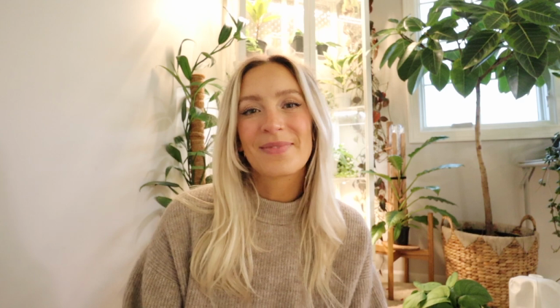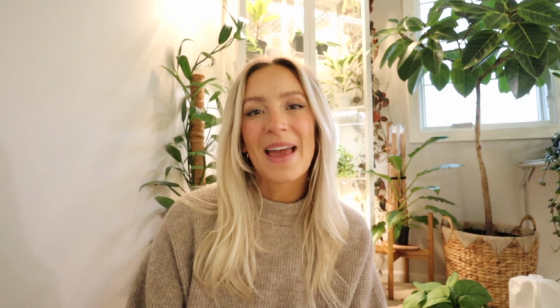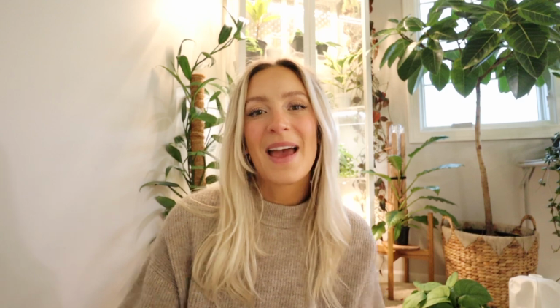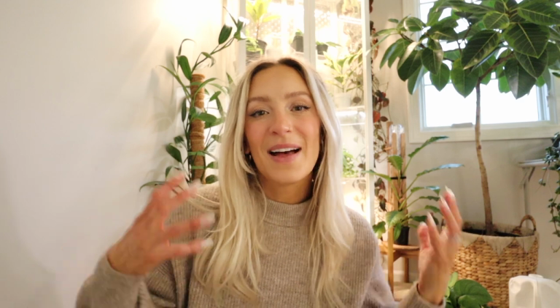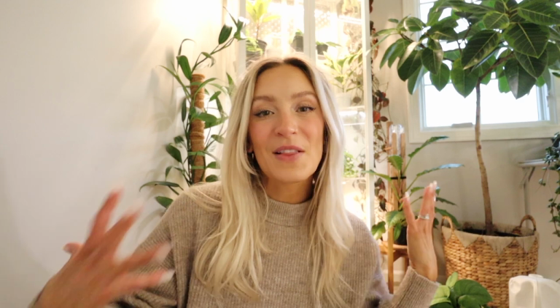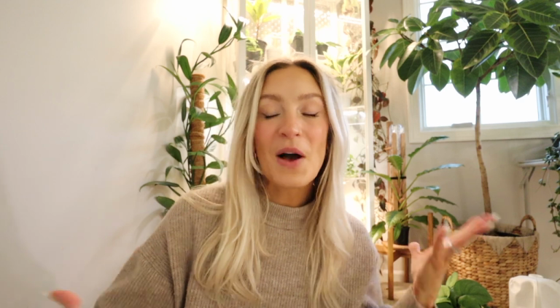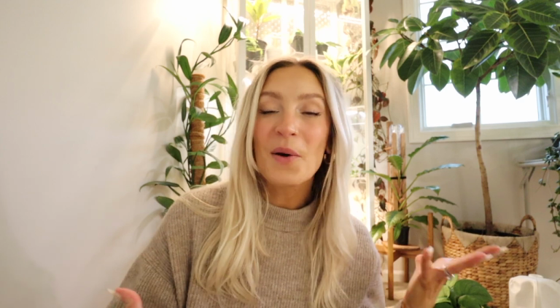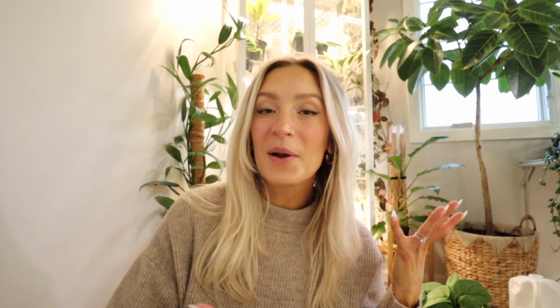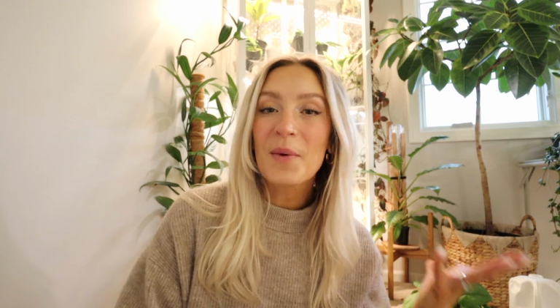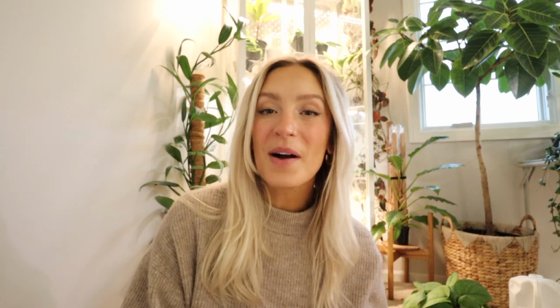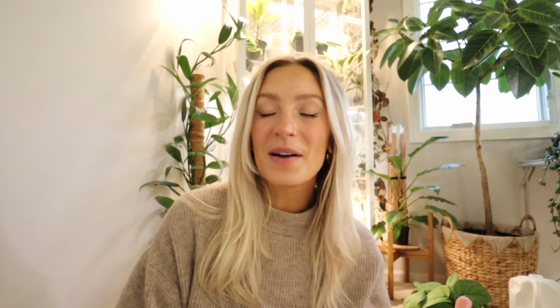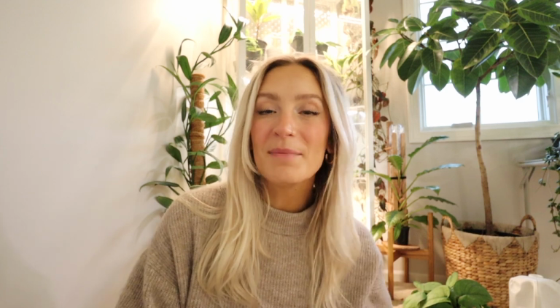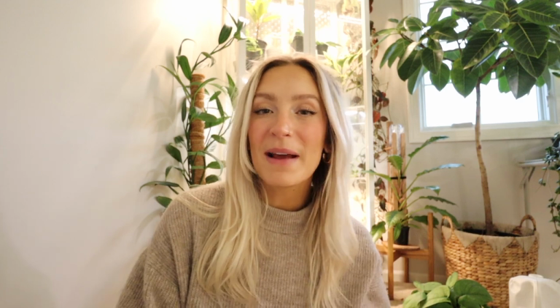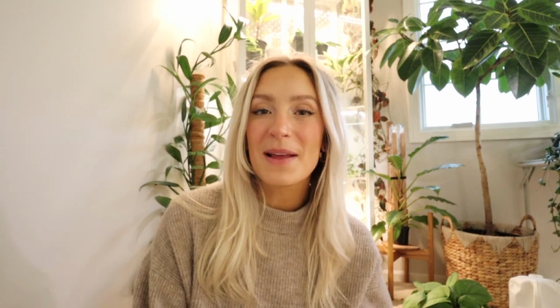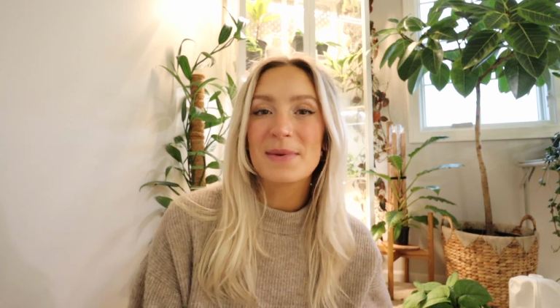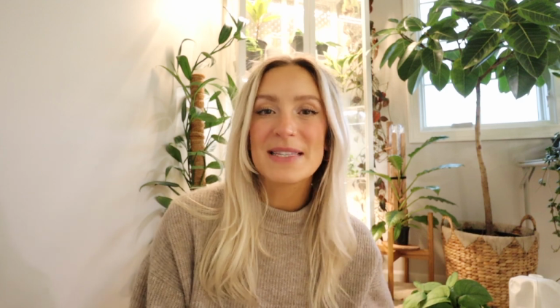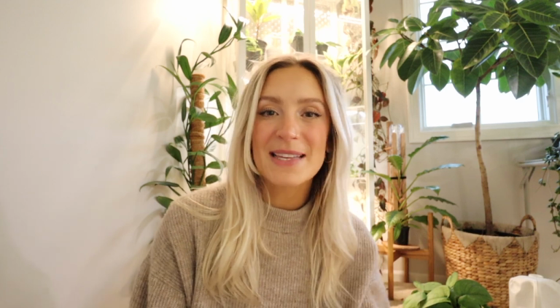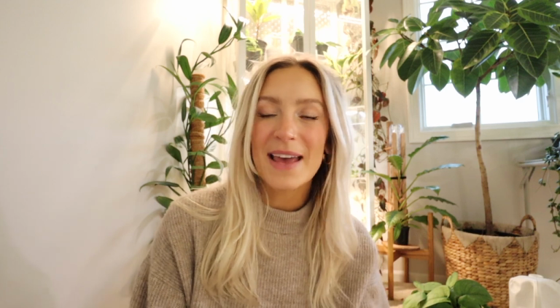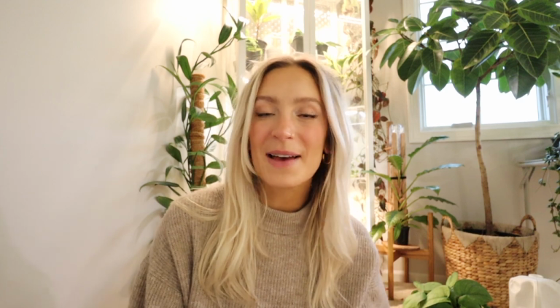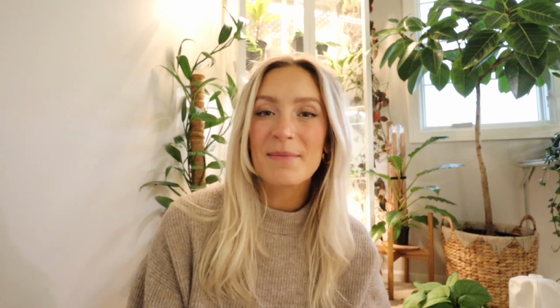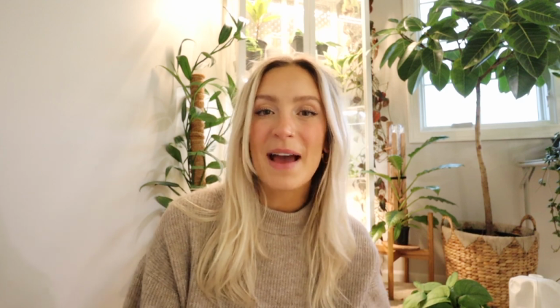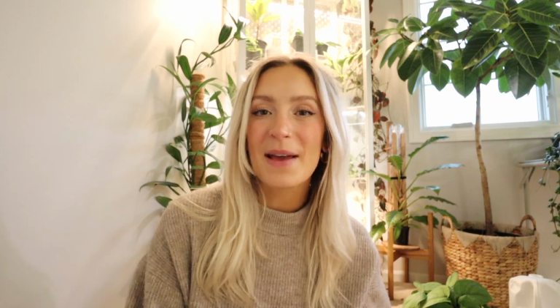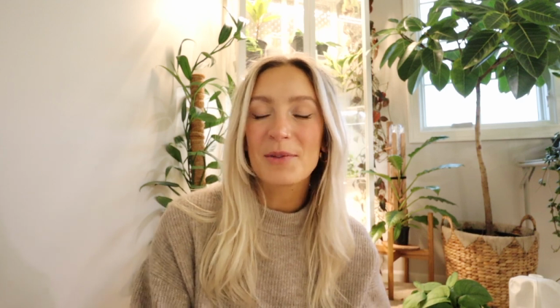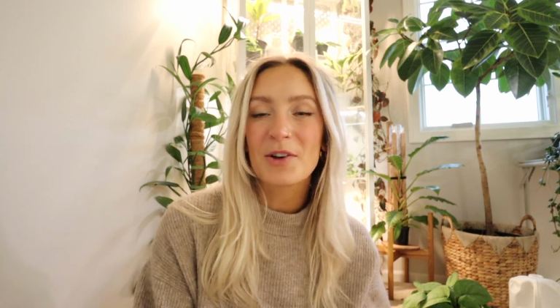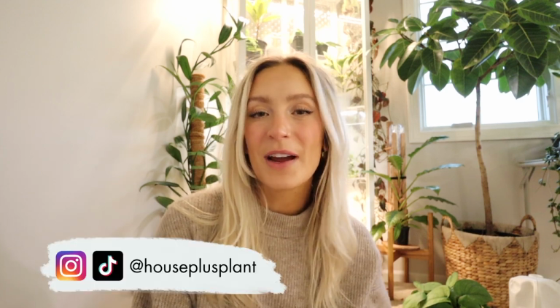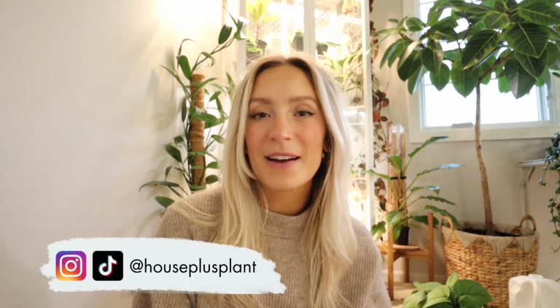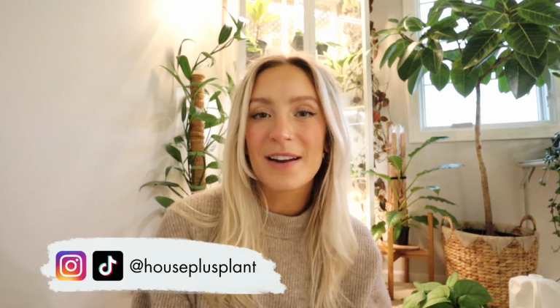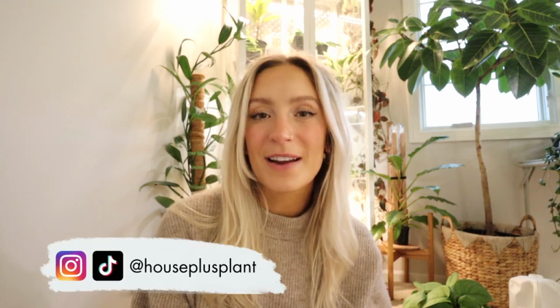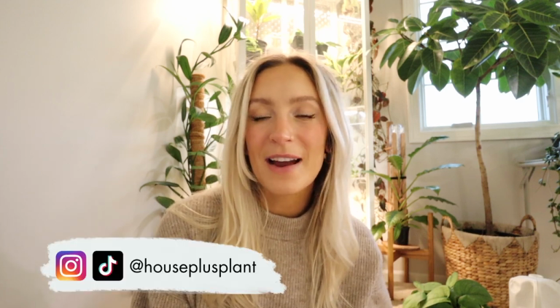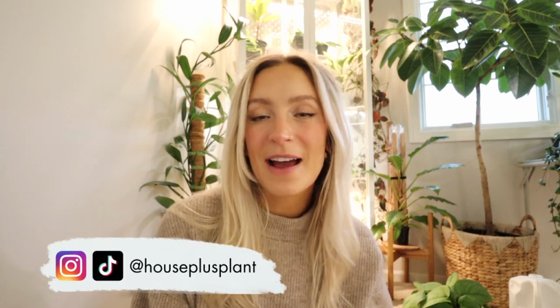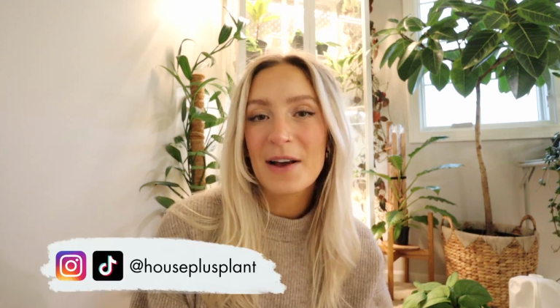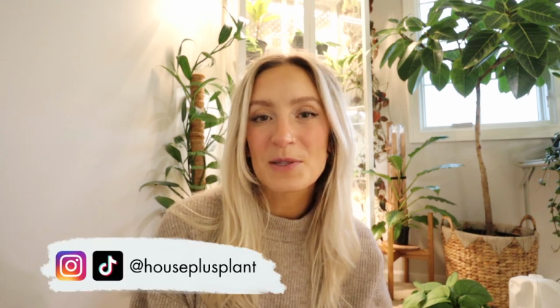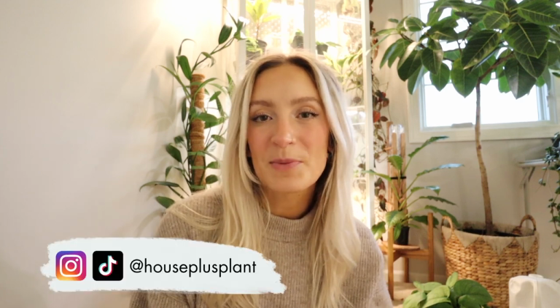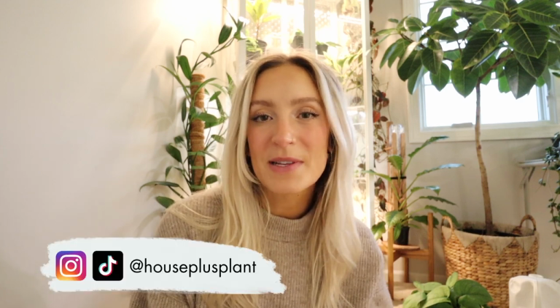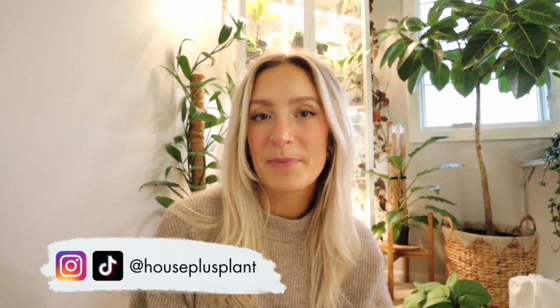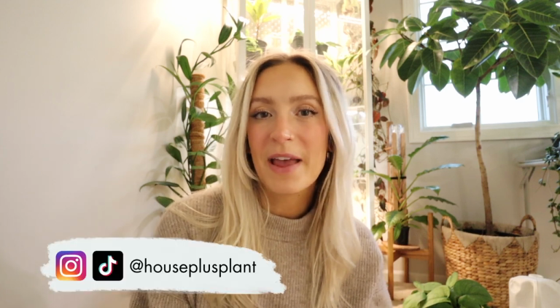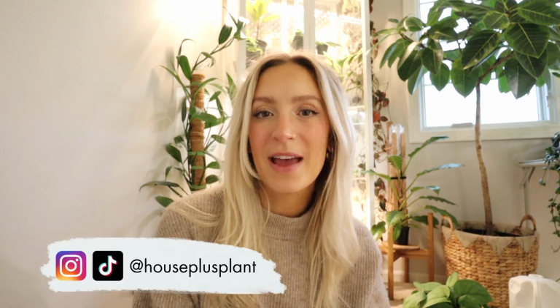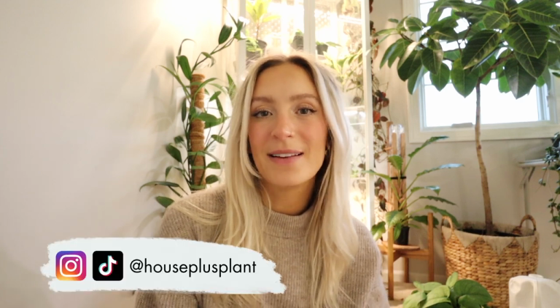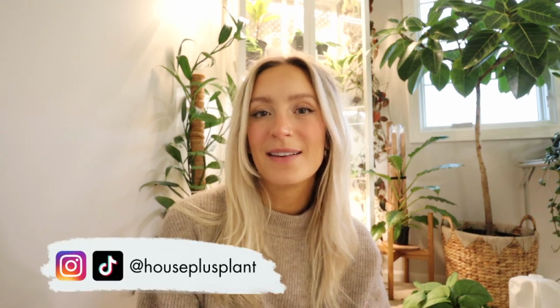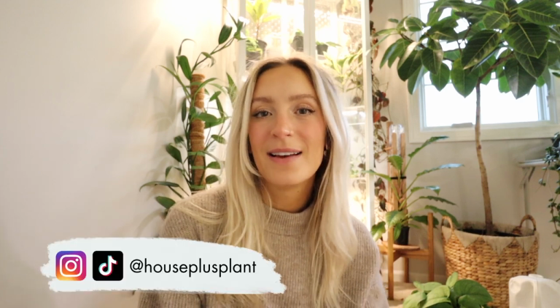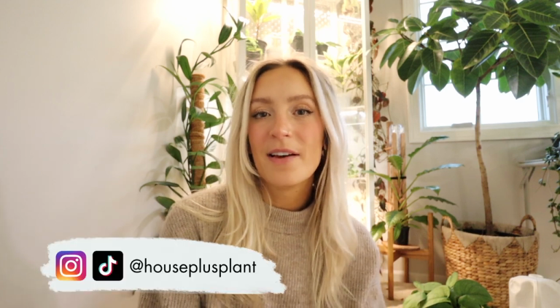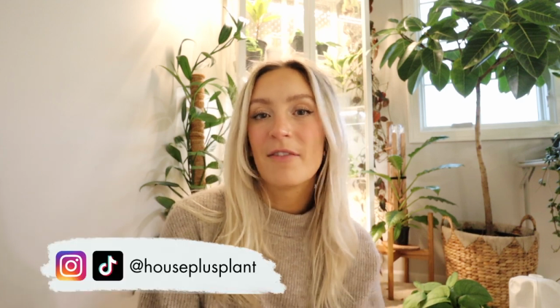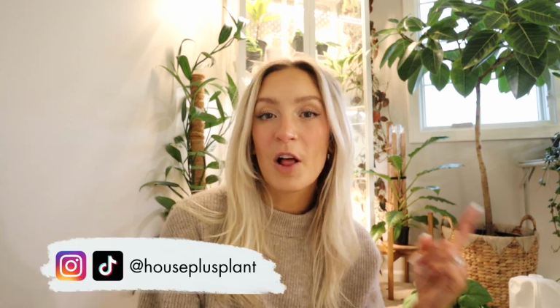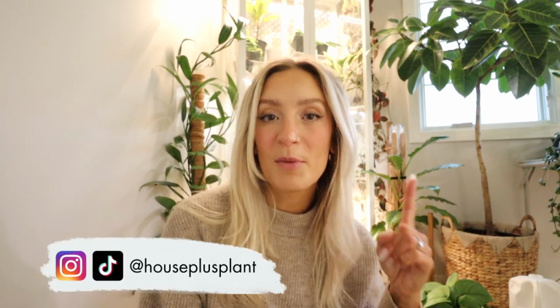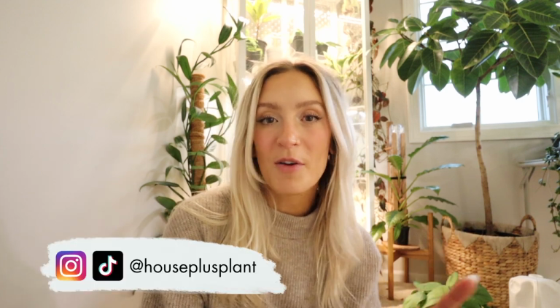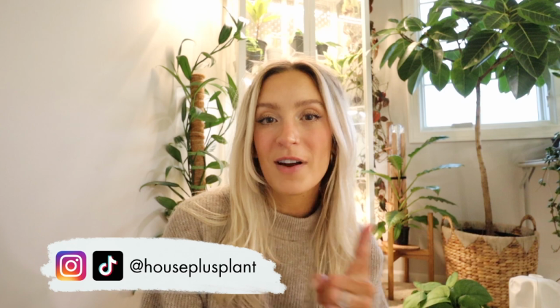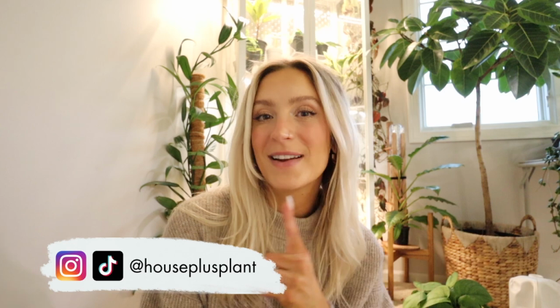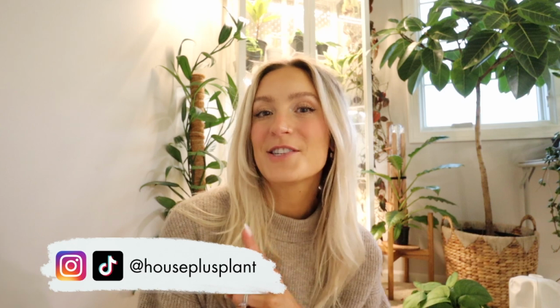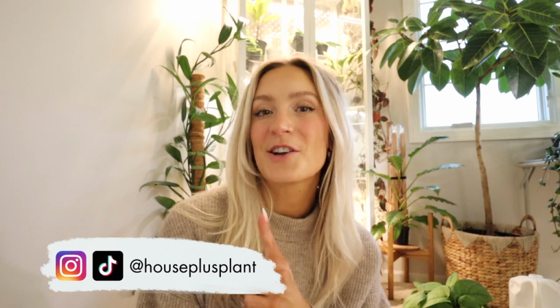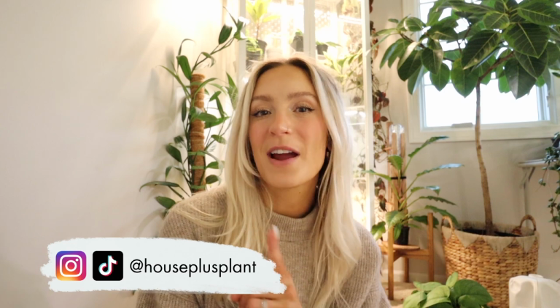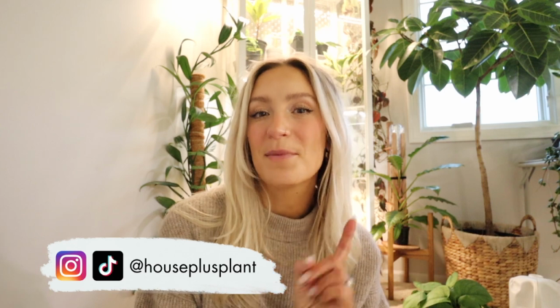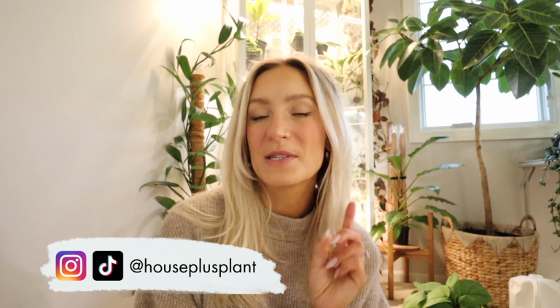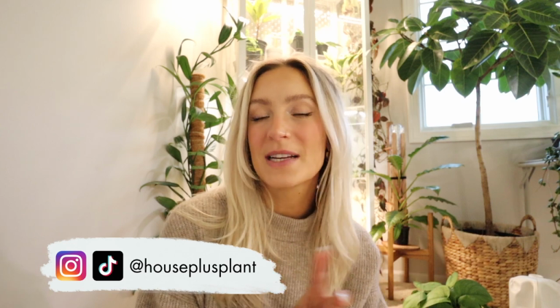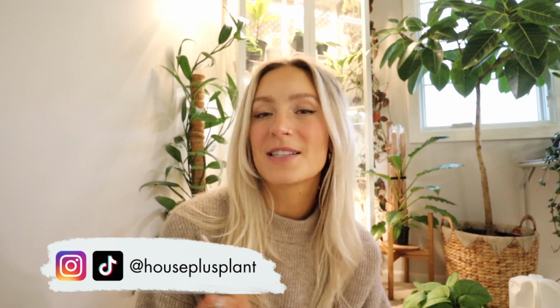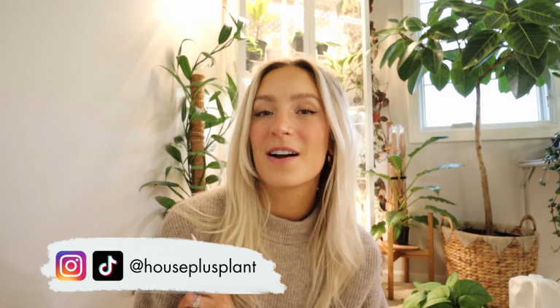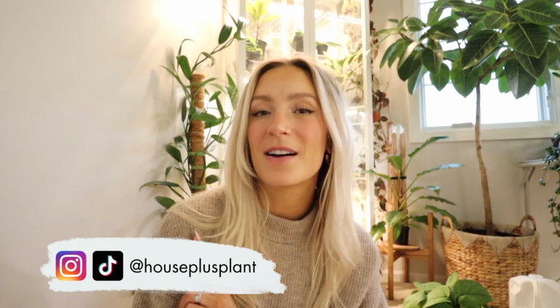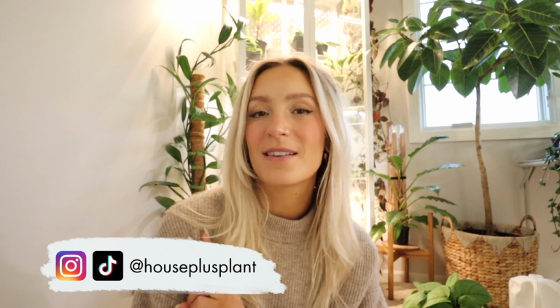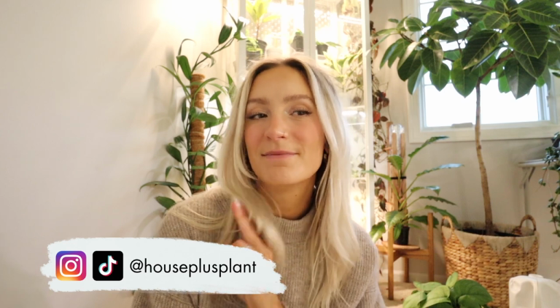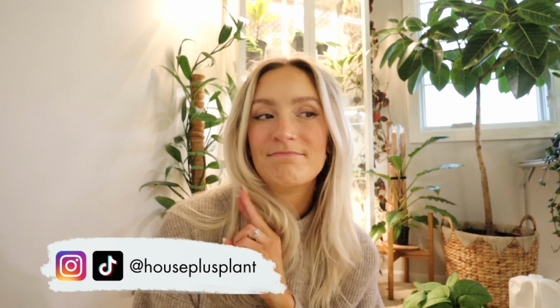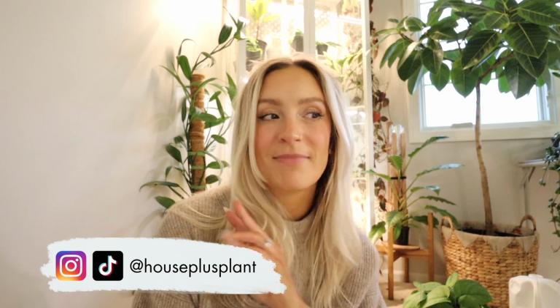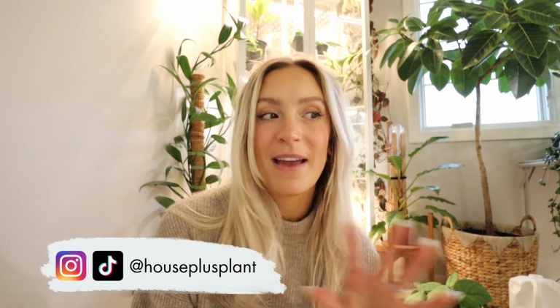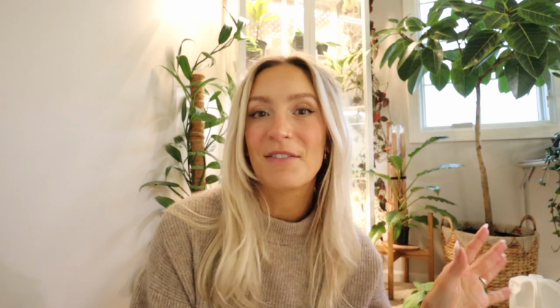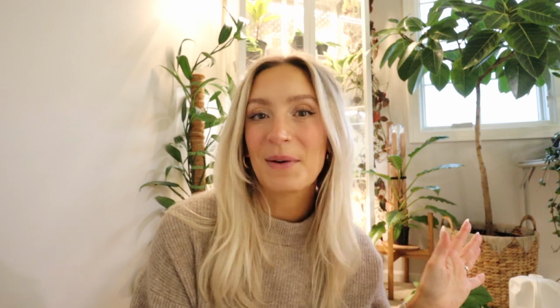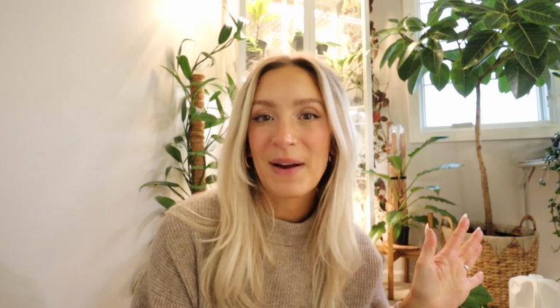Hello and welcome. My name is Sam. I'm the creator here at House Plus Plant. Follow me over on Instagram, TikTok, everywhere.